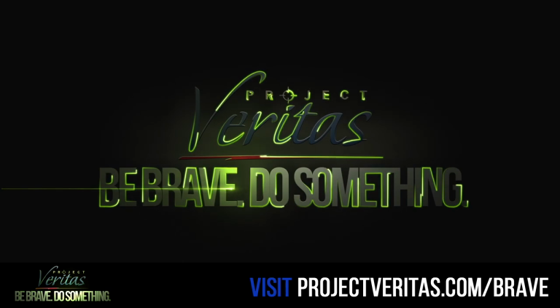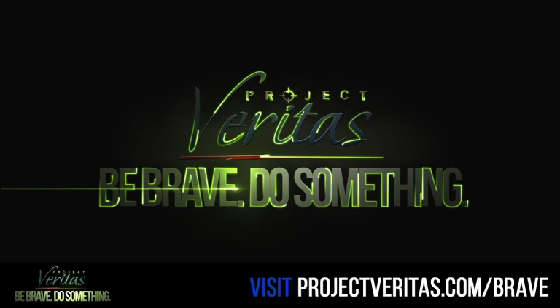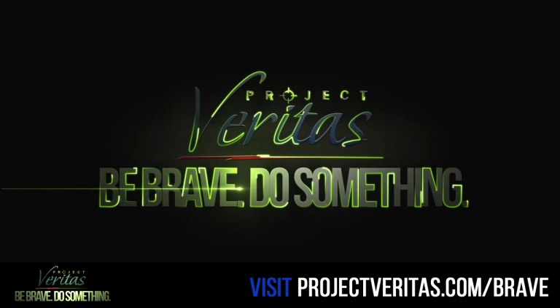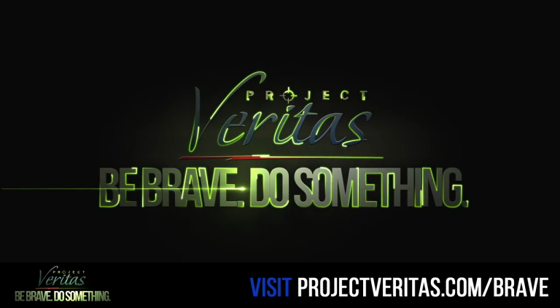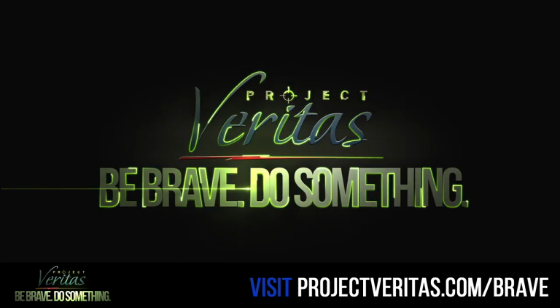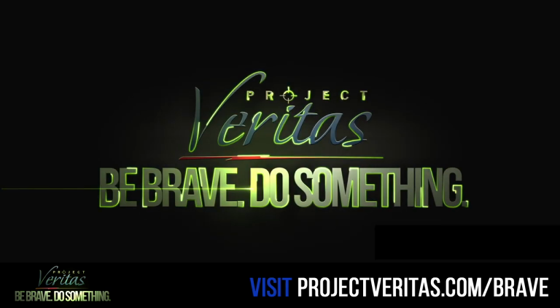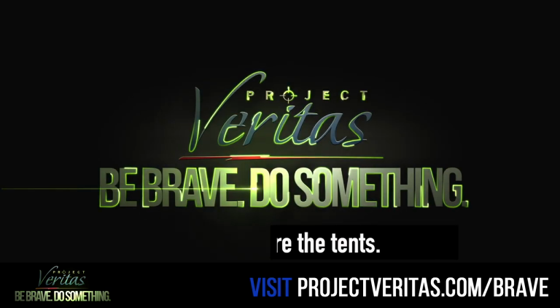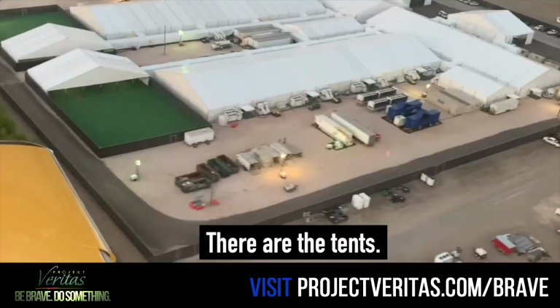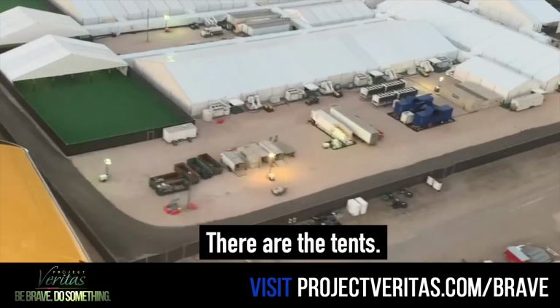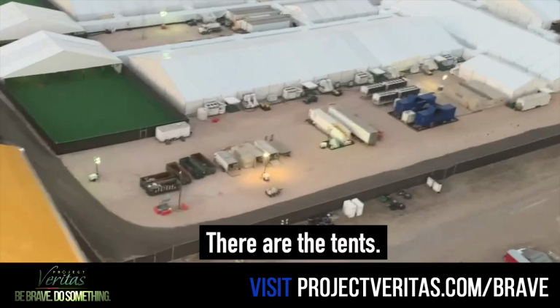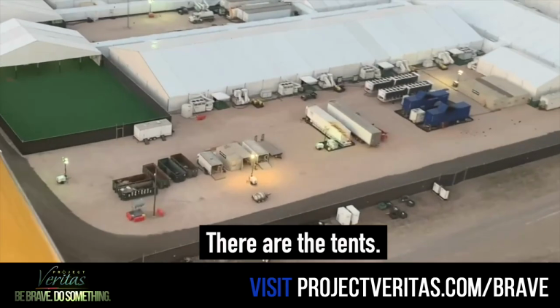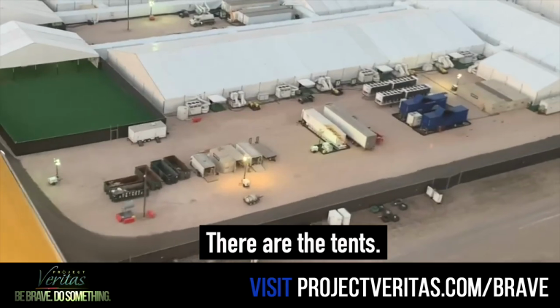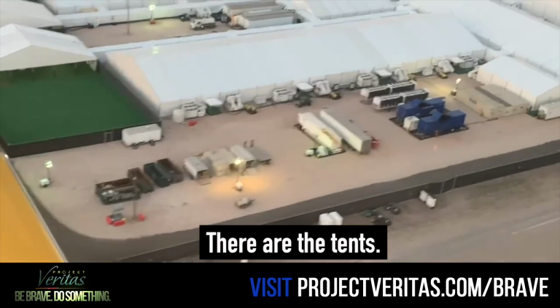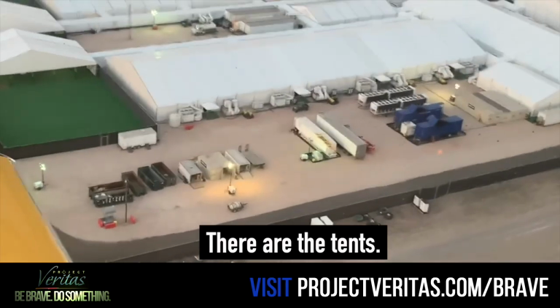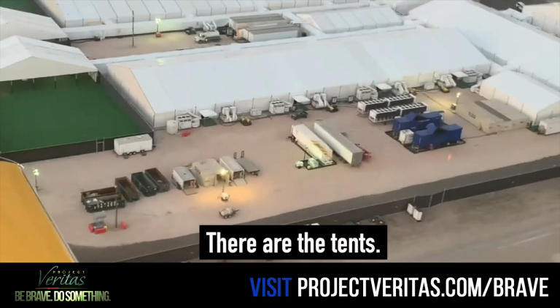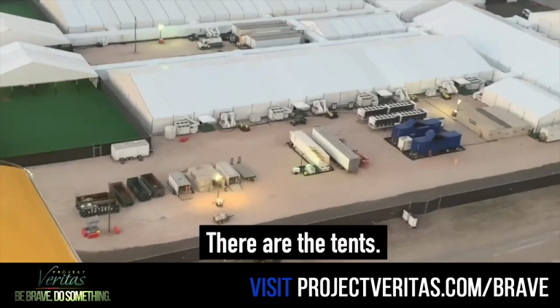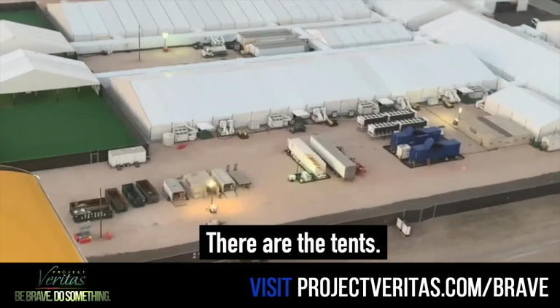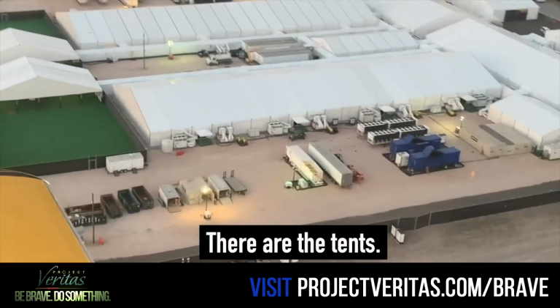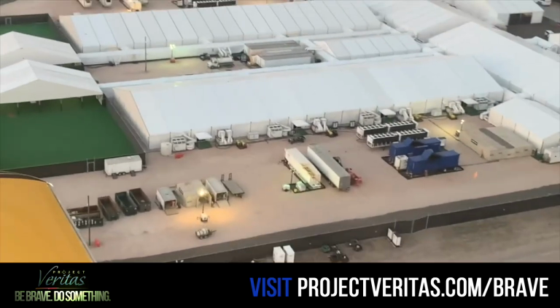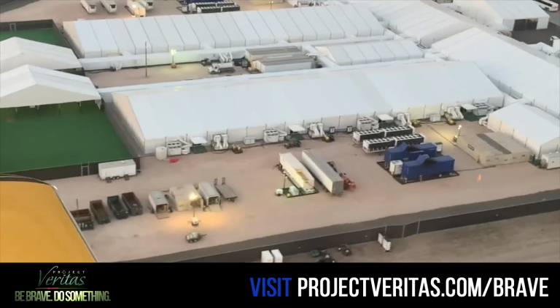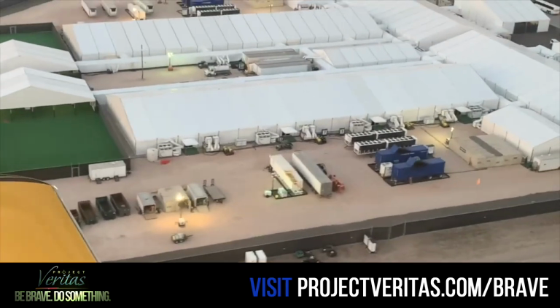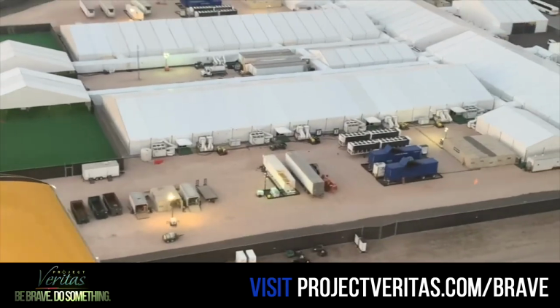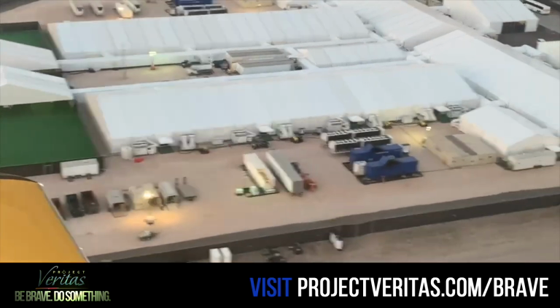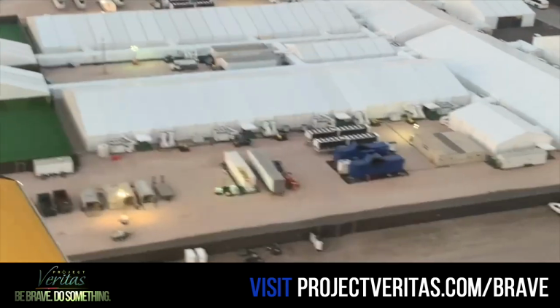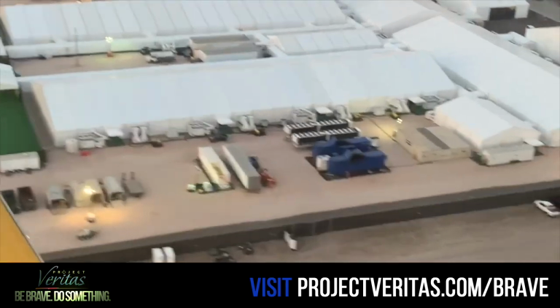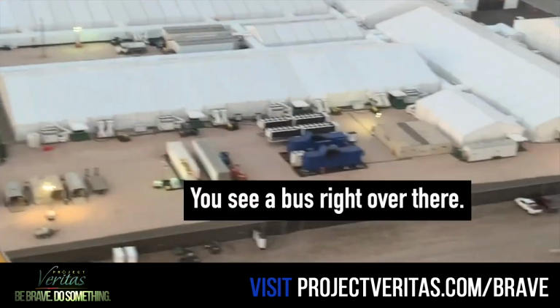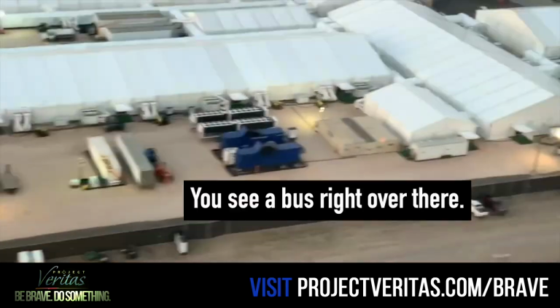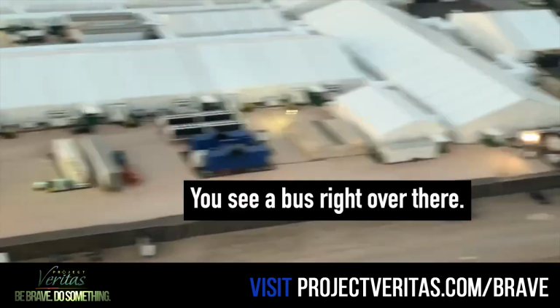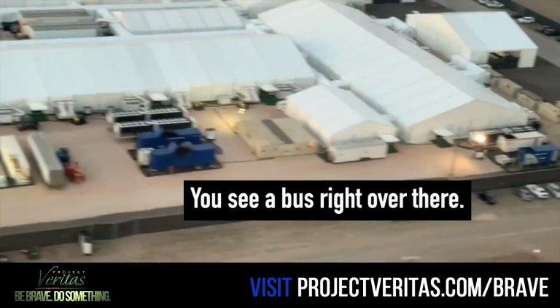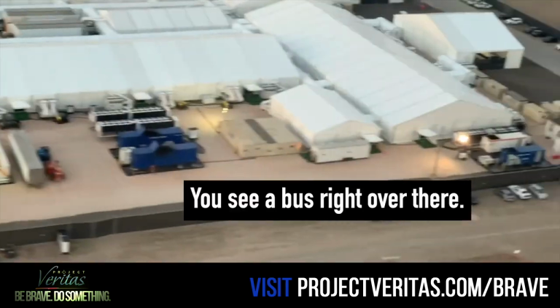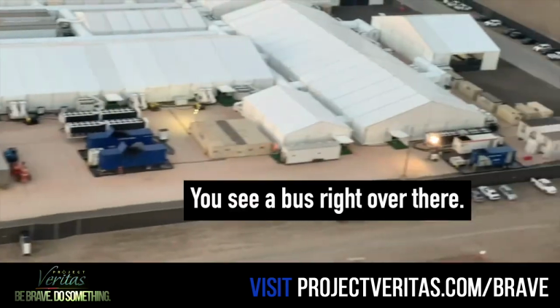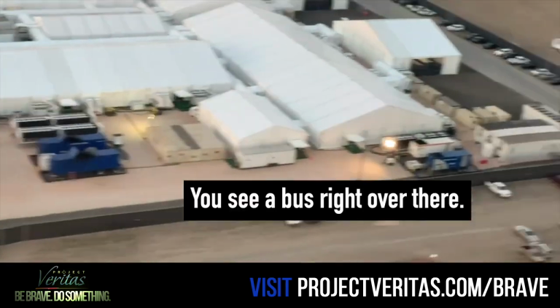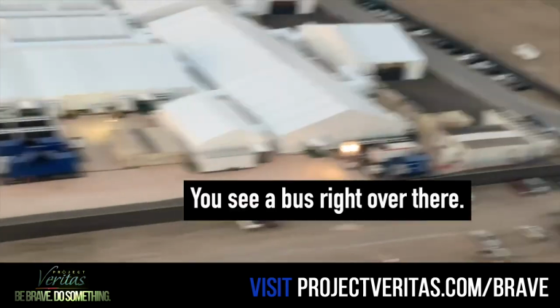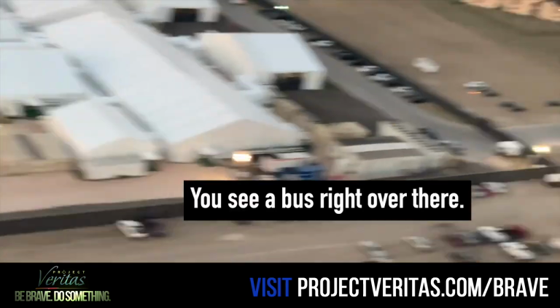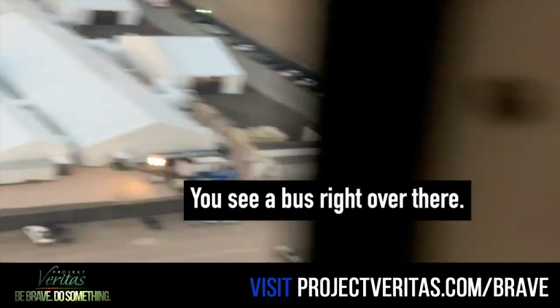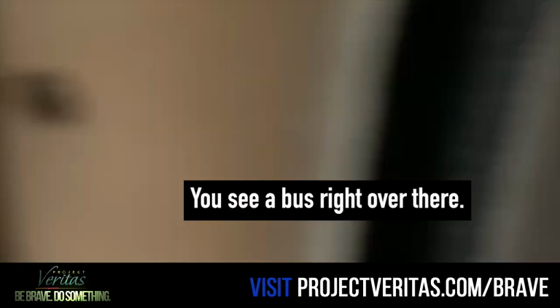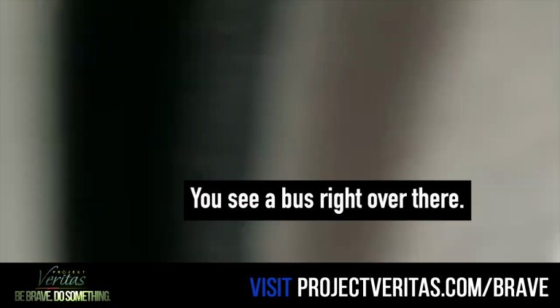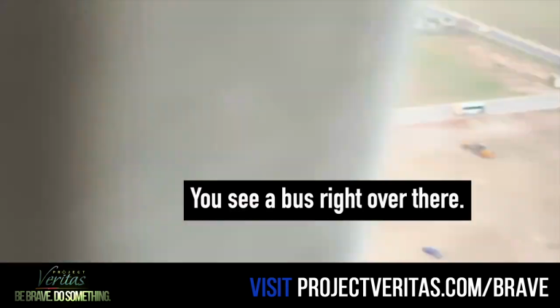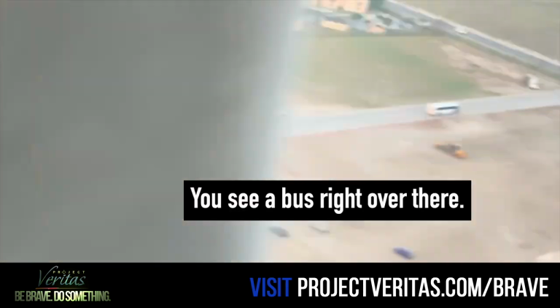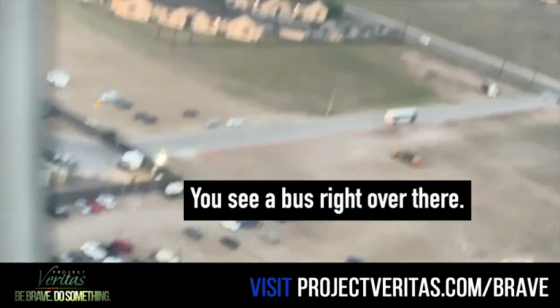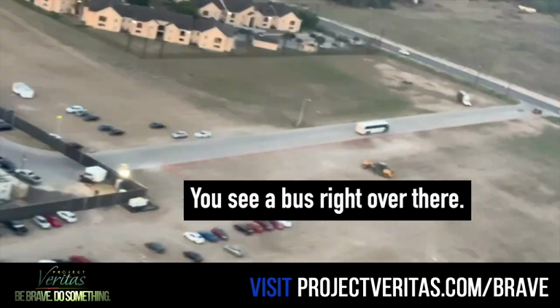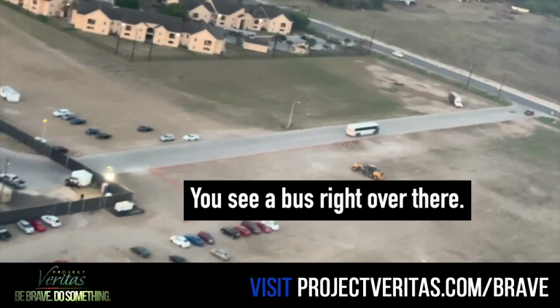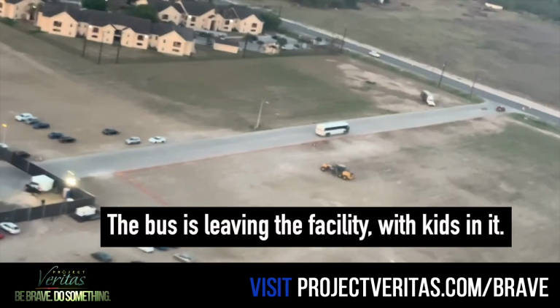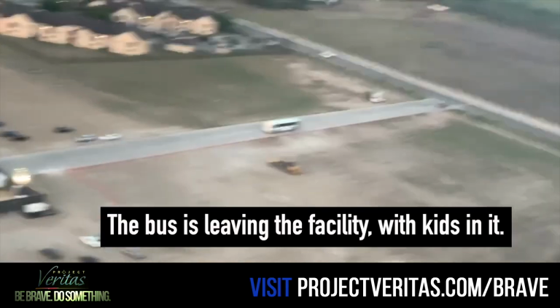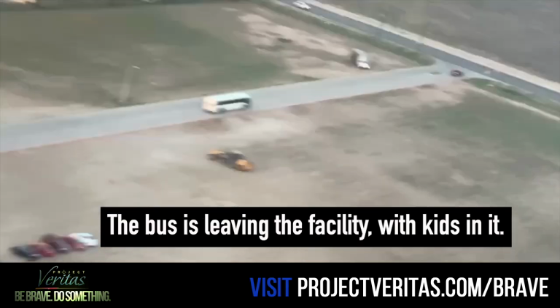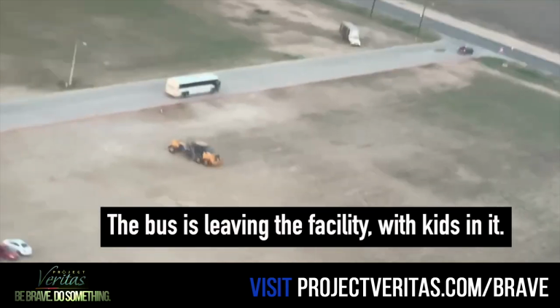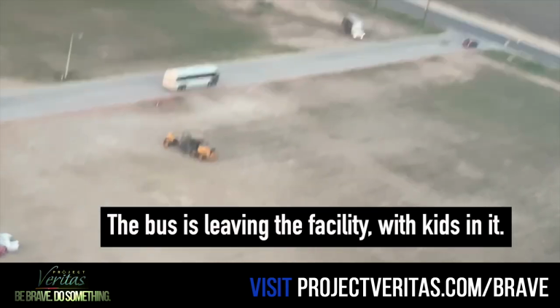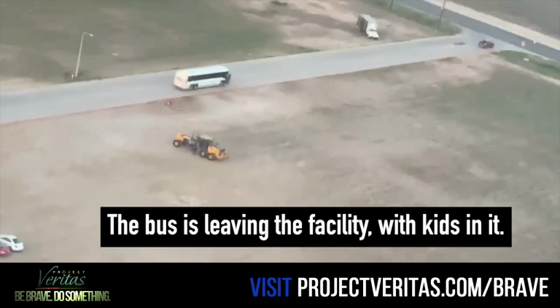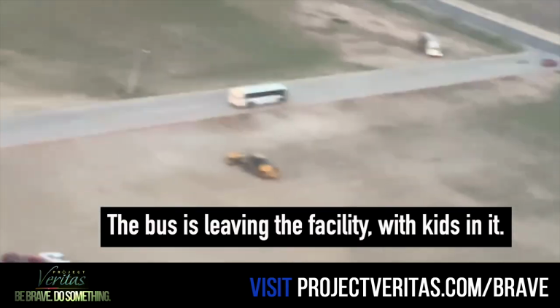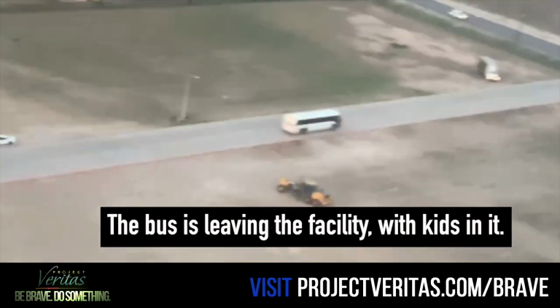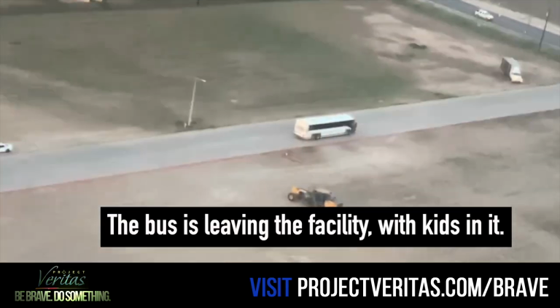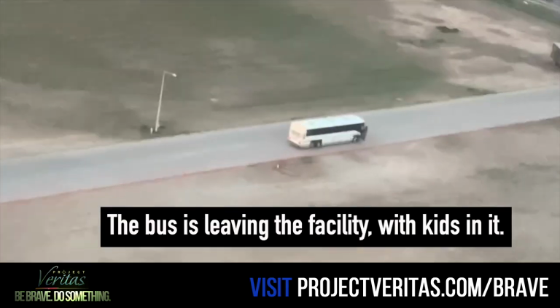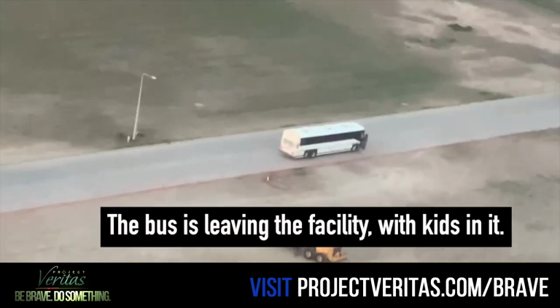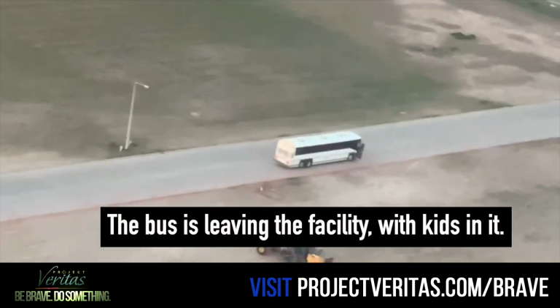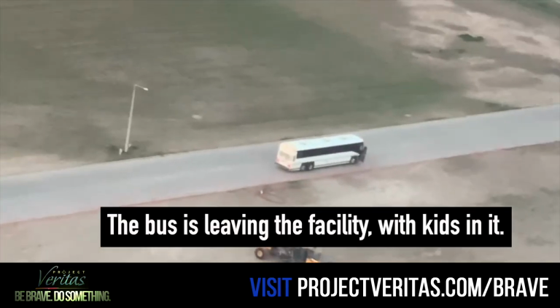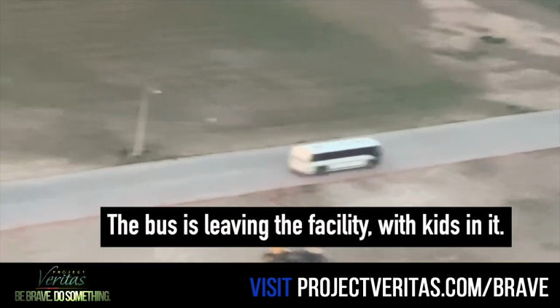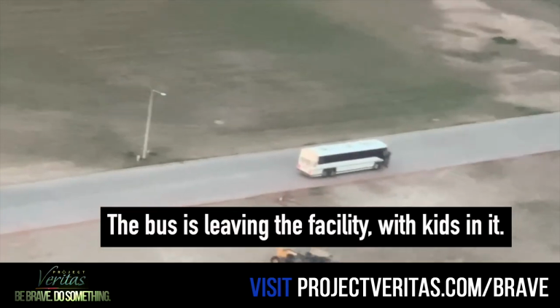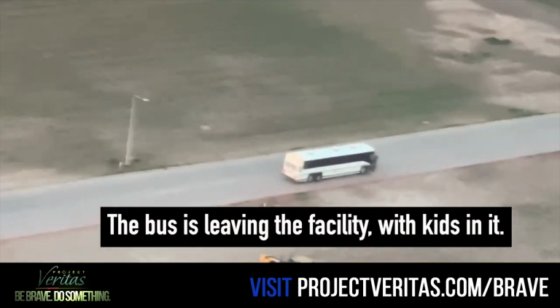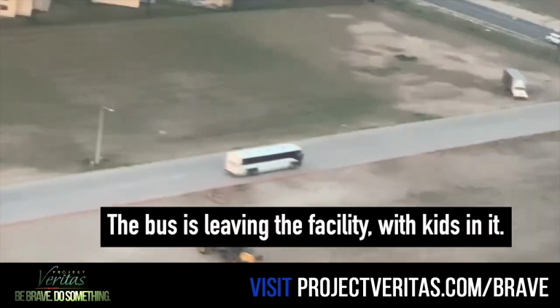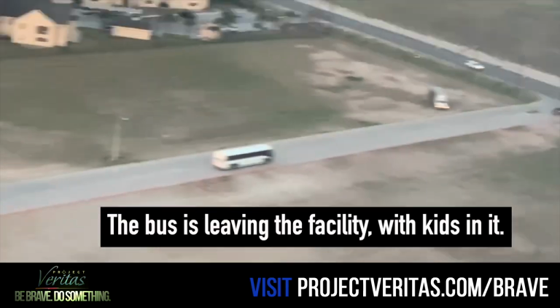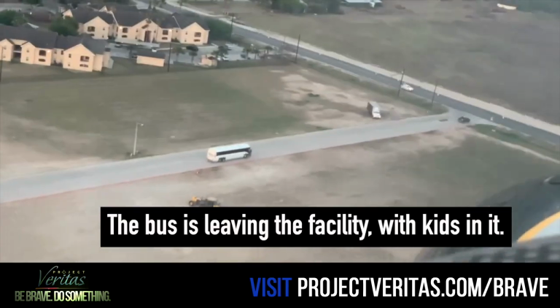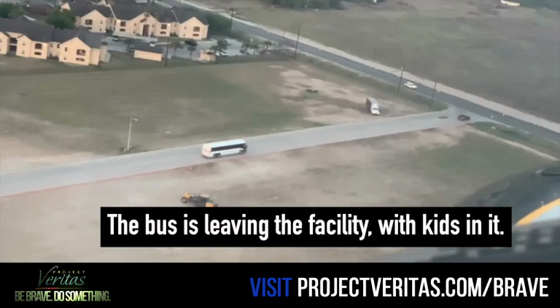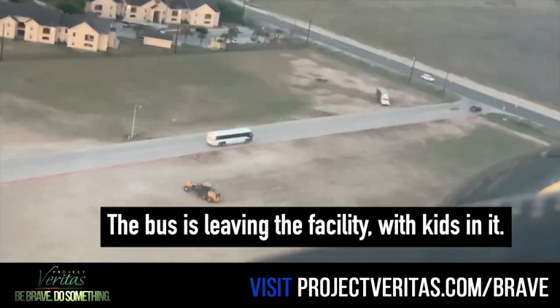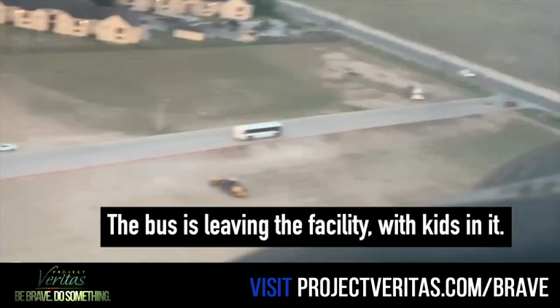There are the tents. Do you see a bus right over there? The bus is living in the facility for the kids.